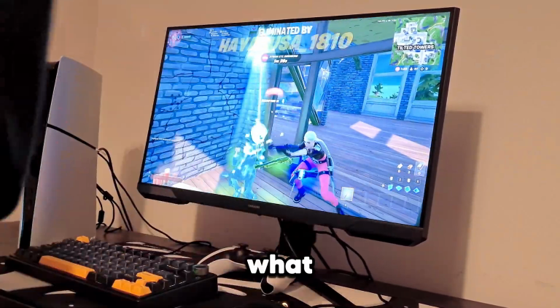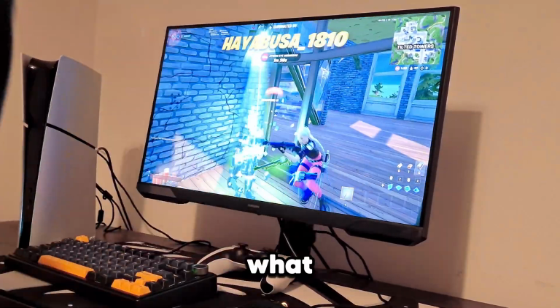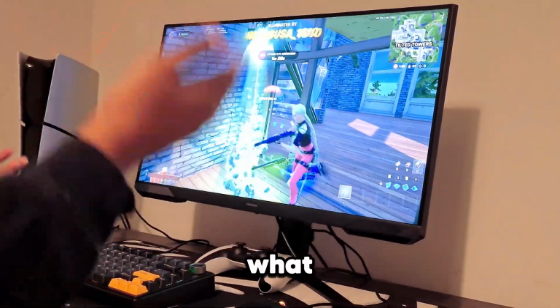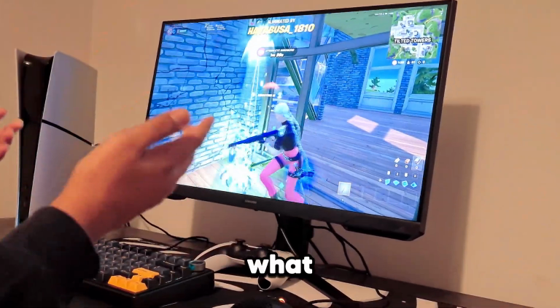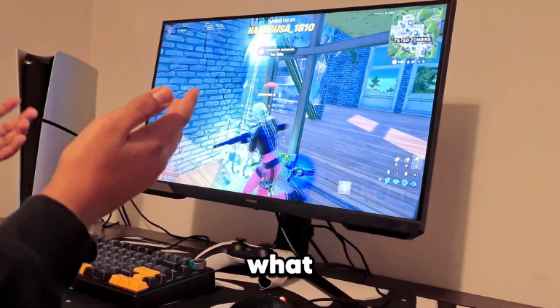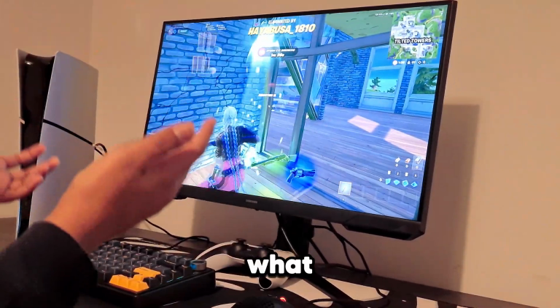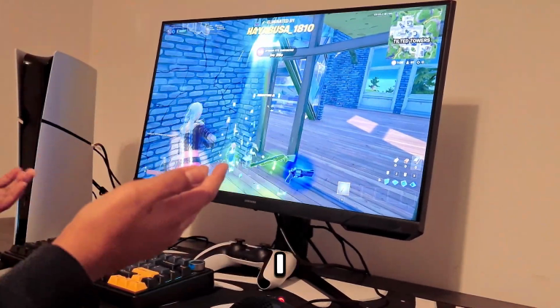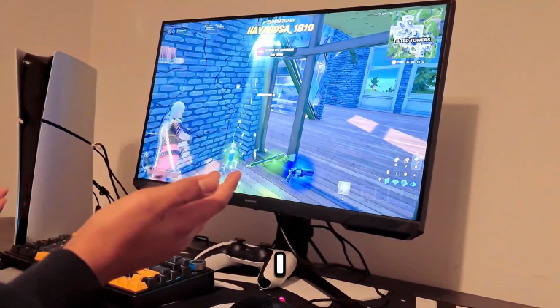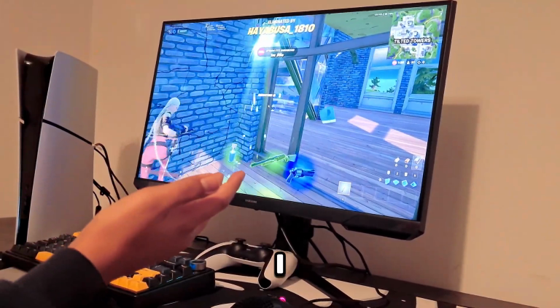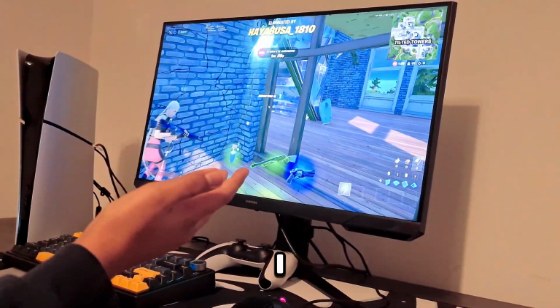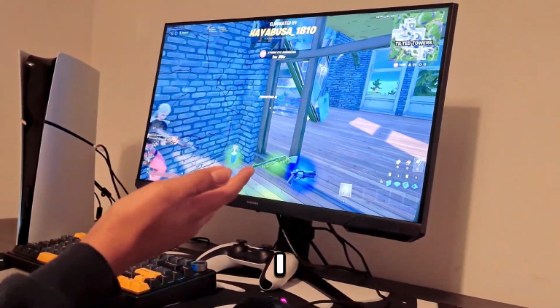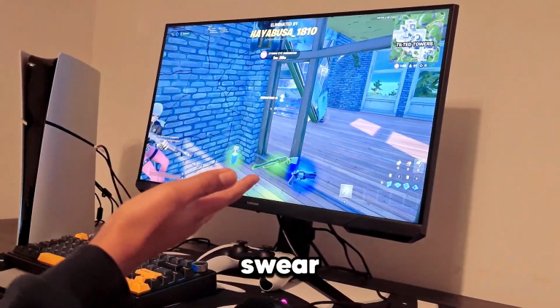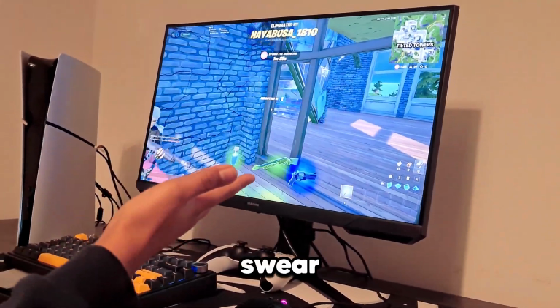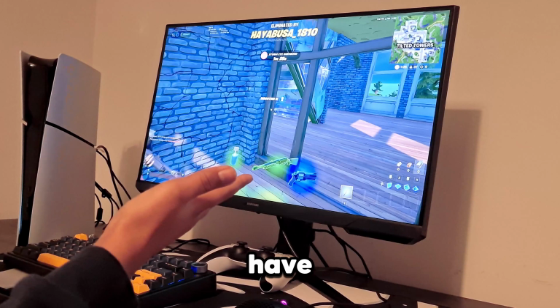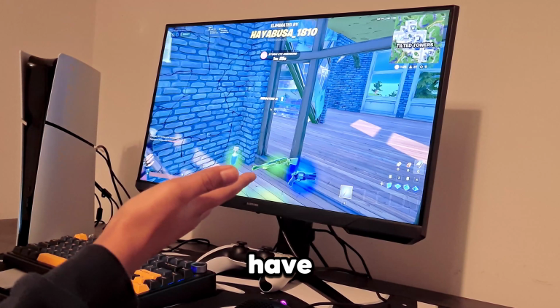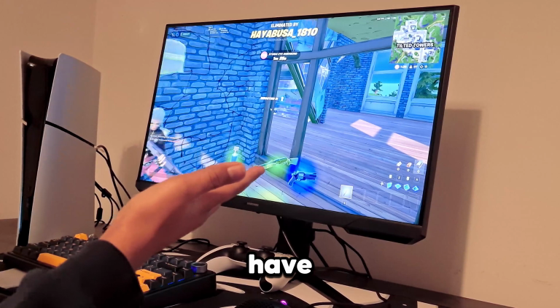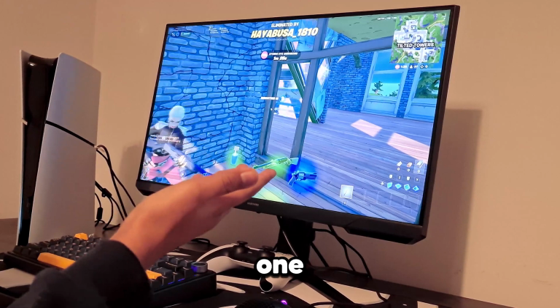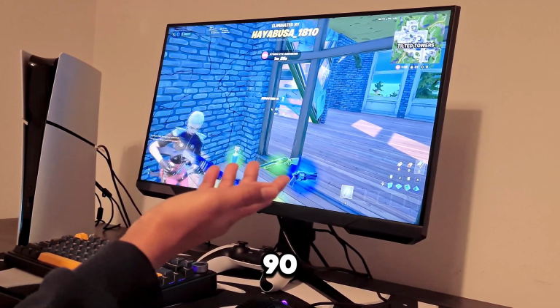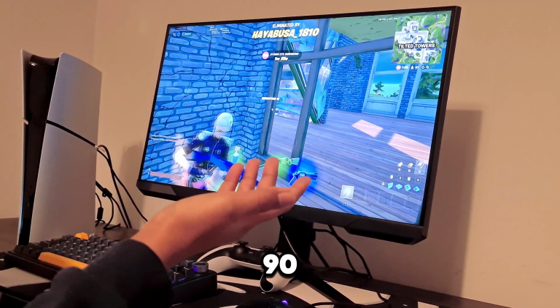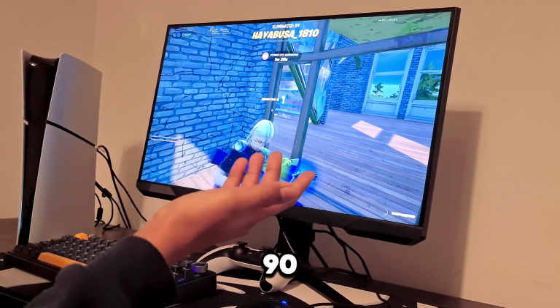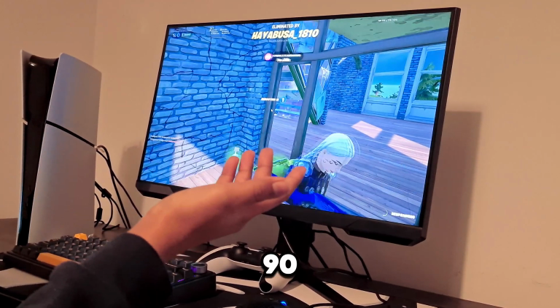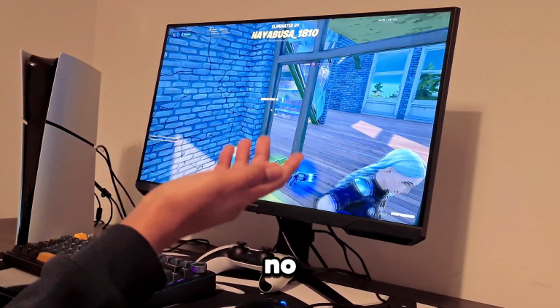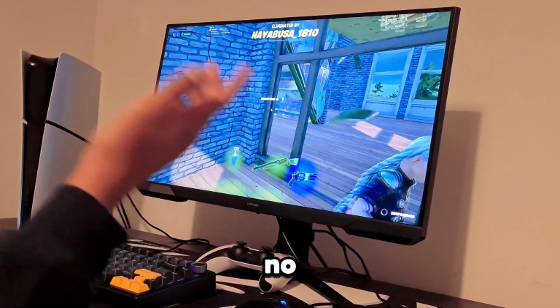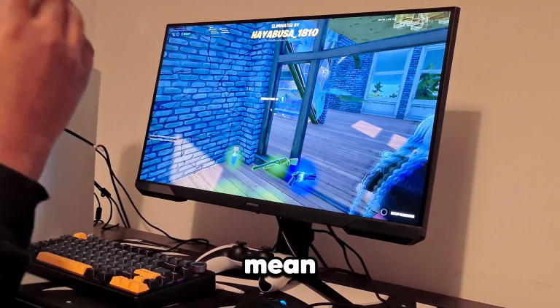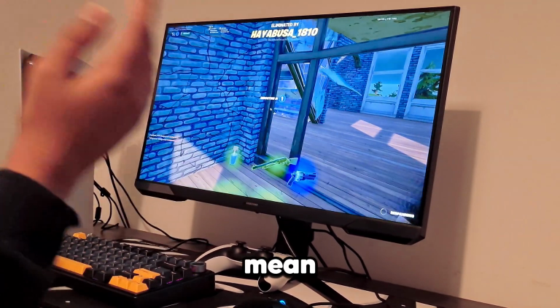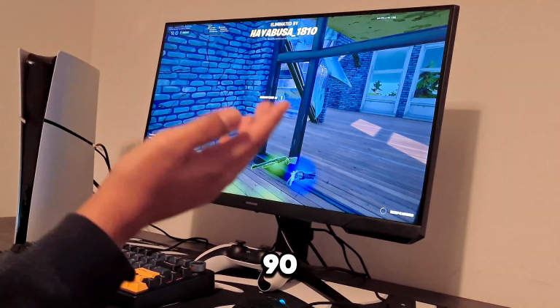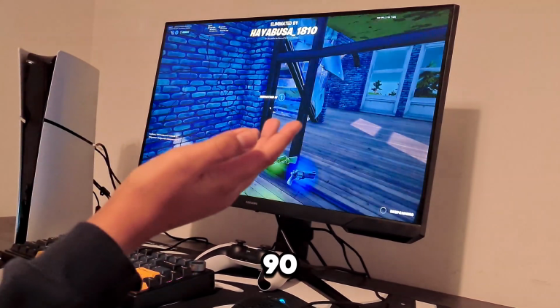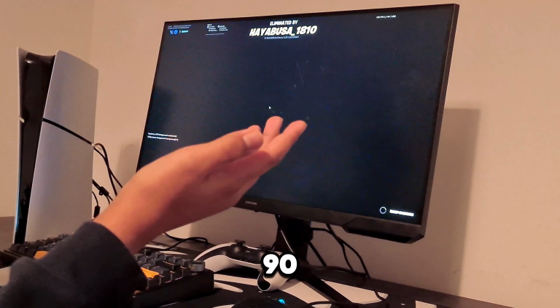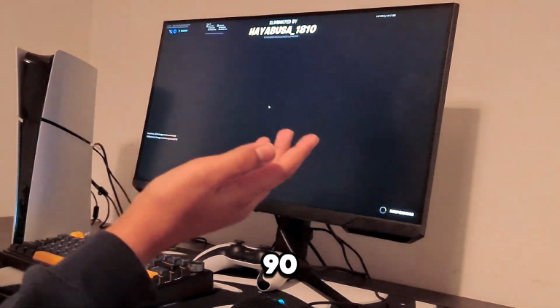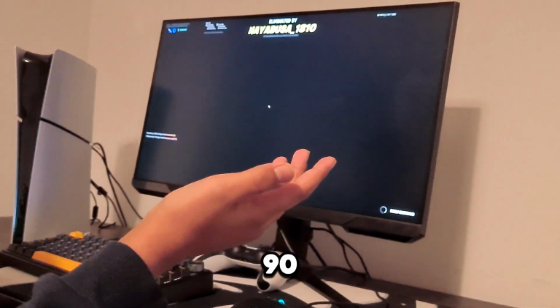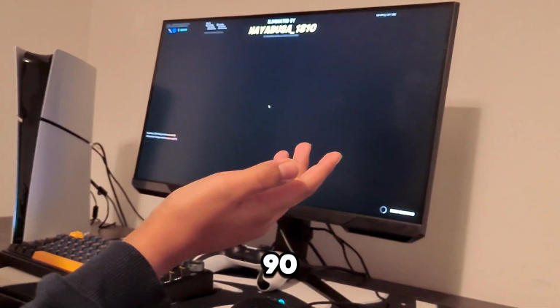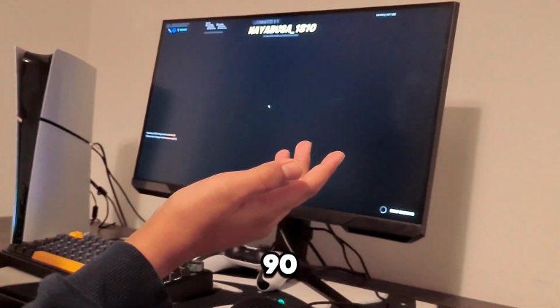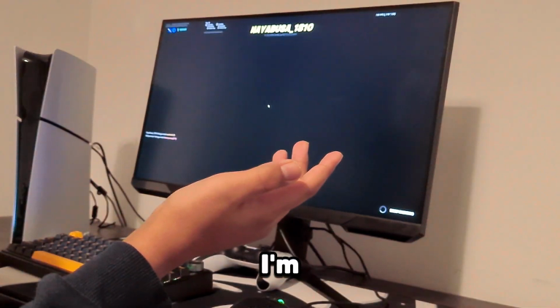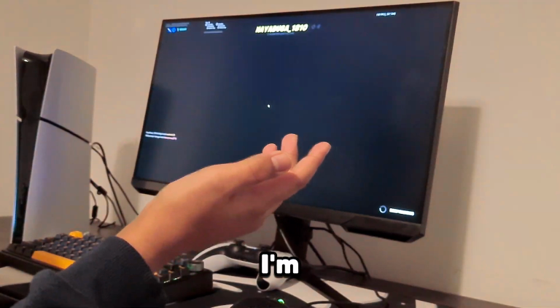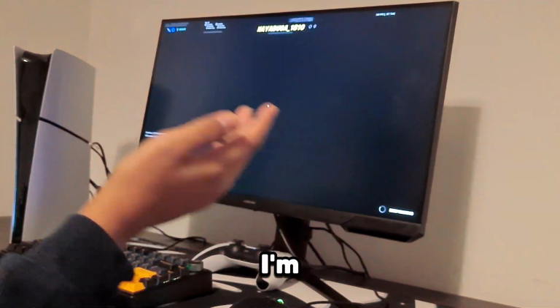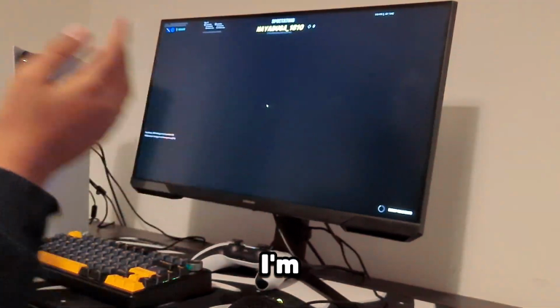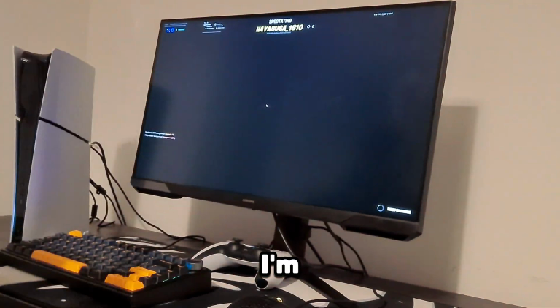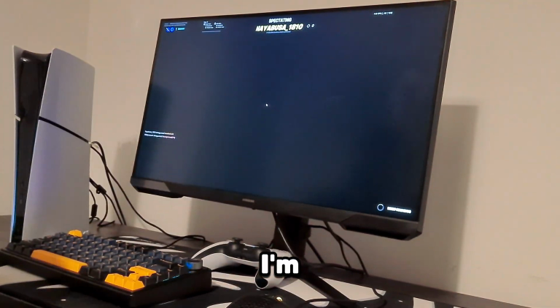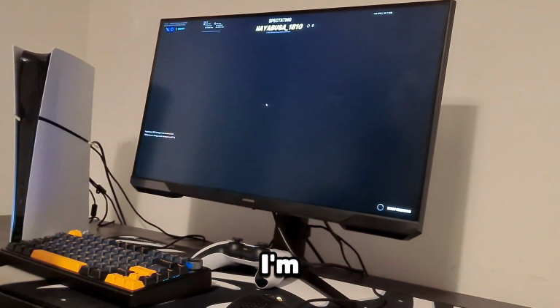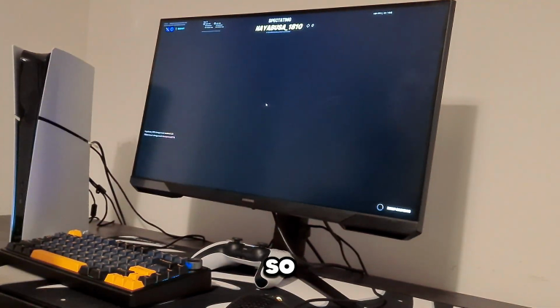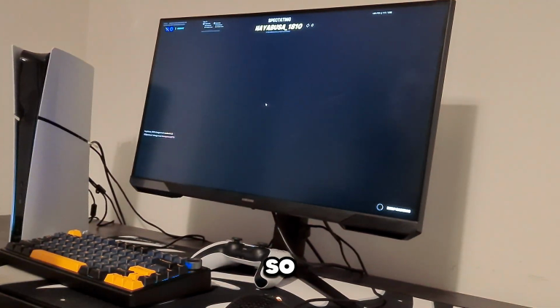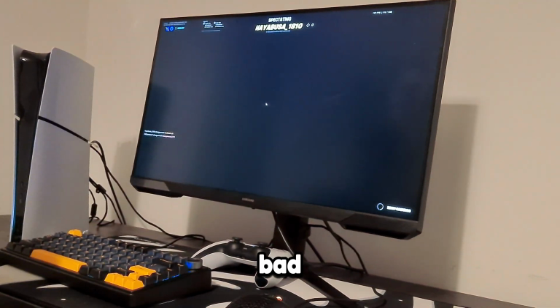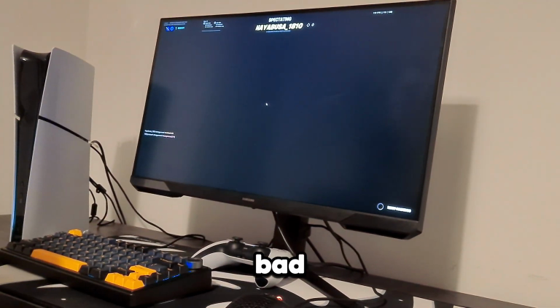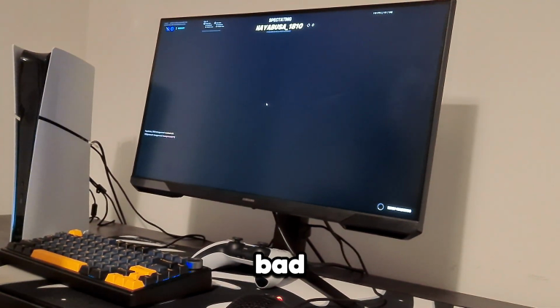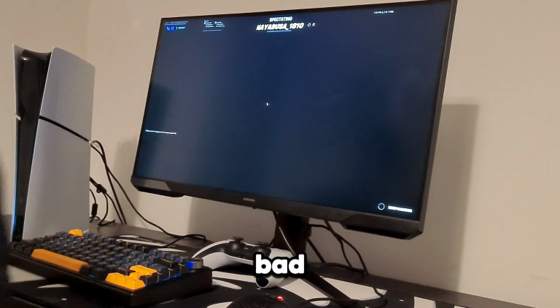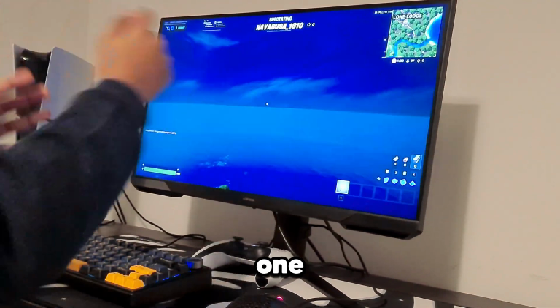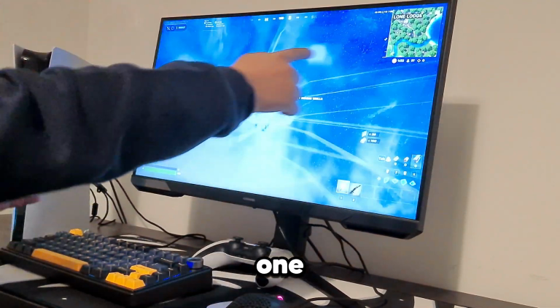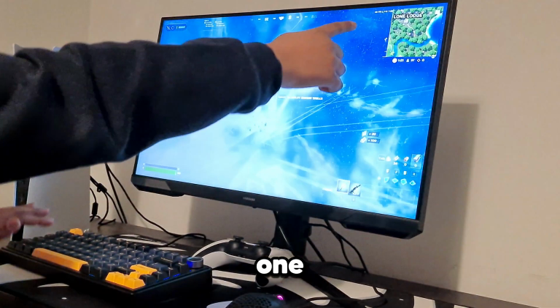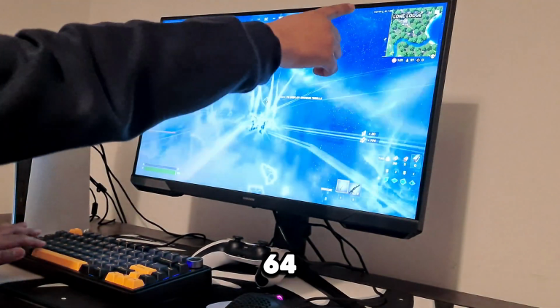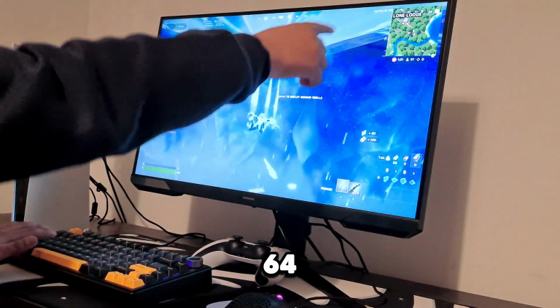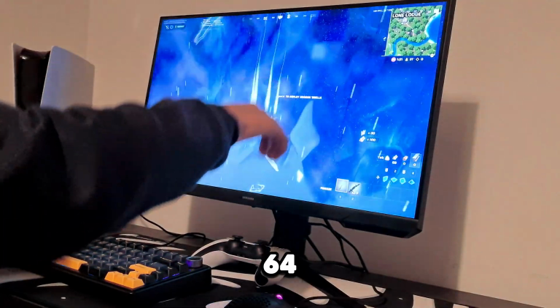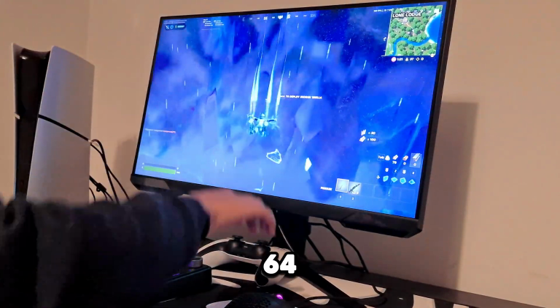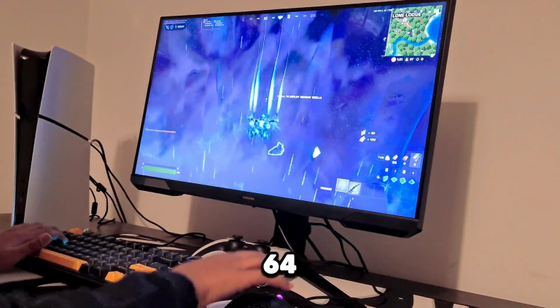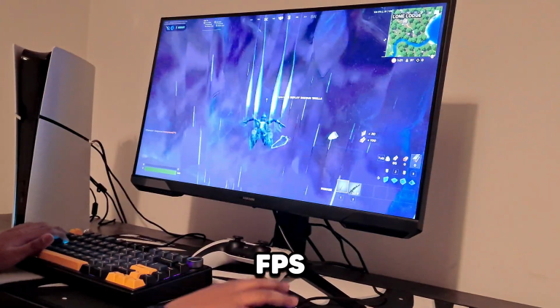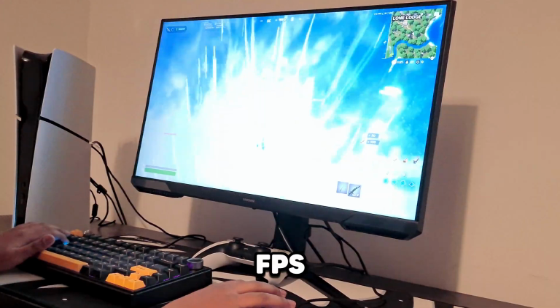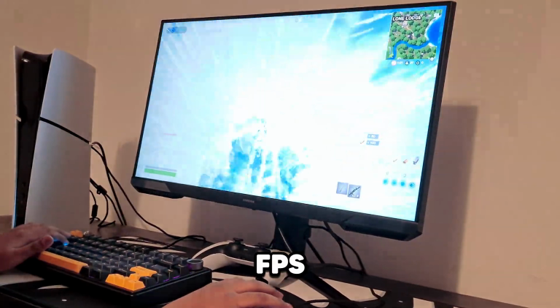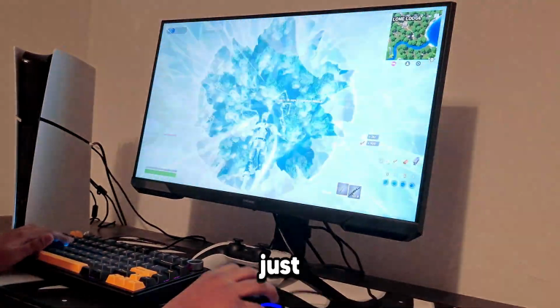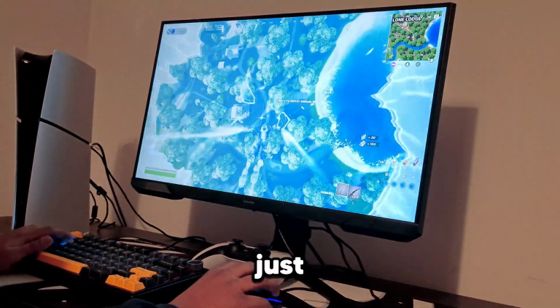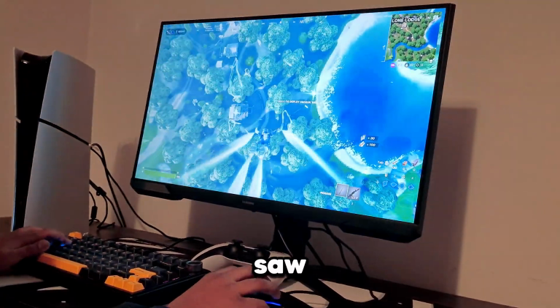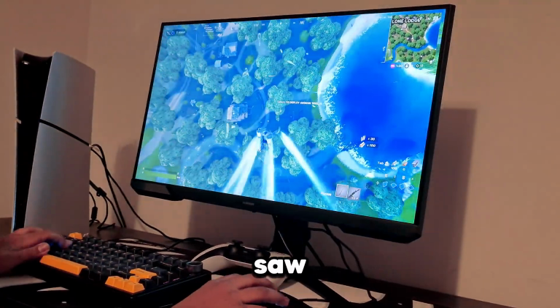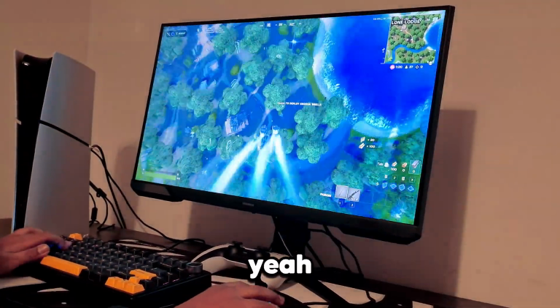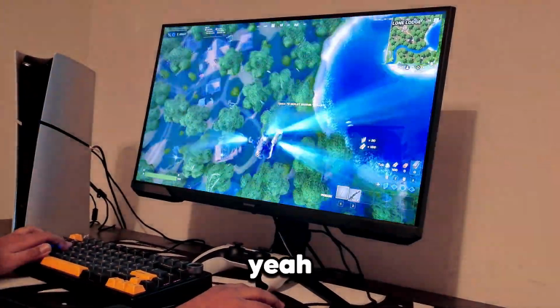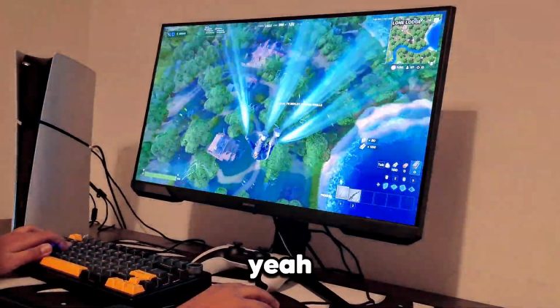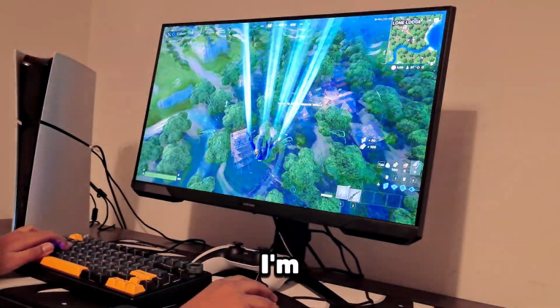Still seeing high frame rates — I spotted 164 fps. The gameplay is a bit rough since I'm rusty, but the console is performing beyond expectations.